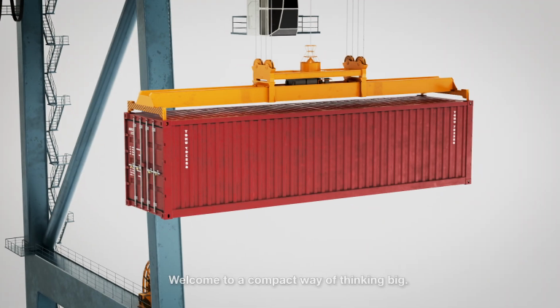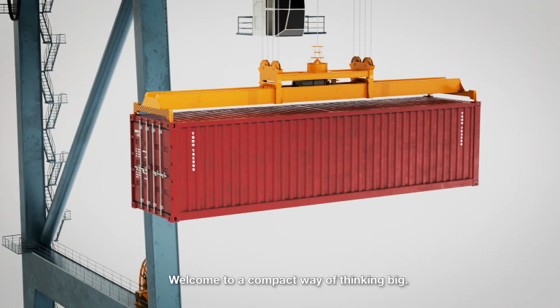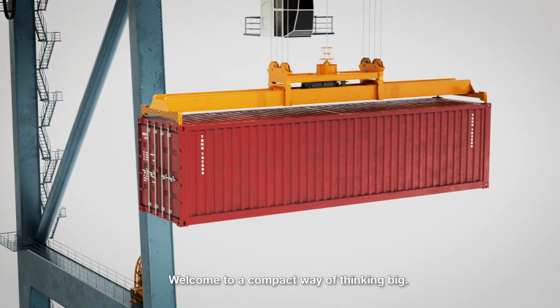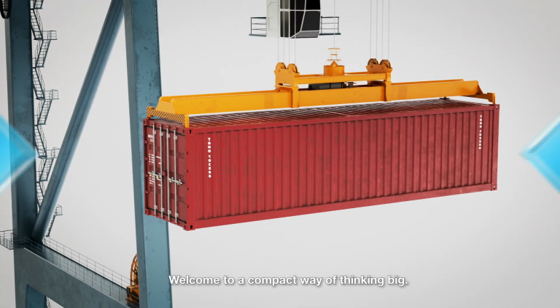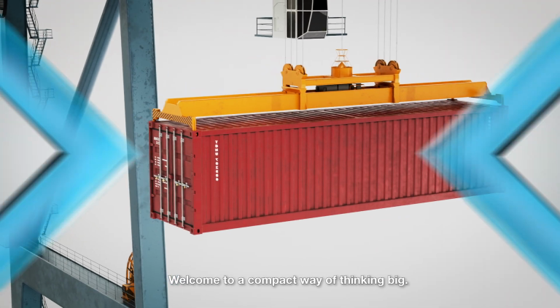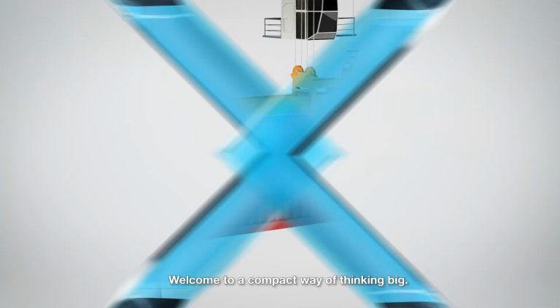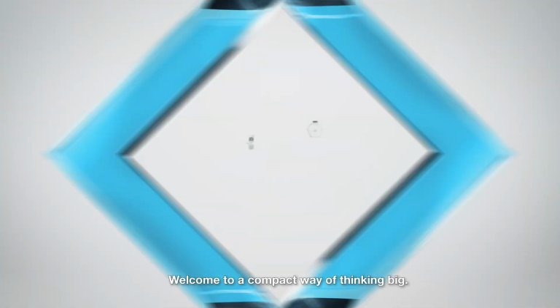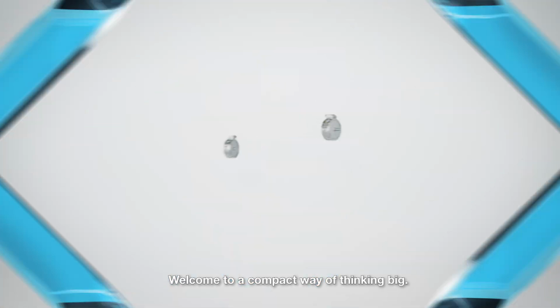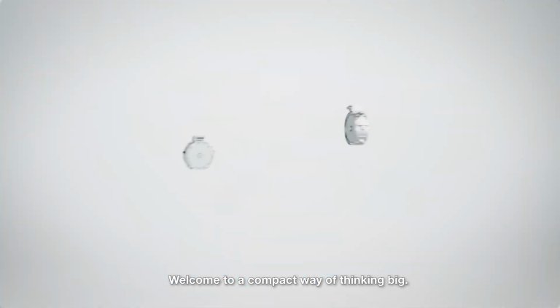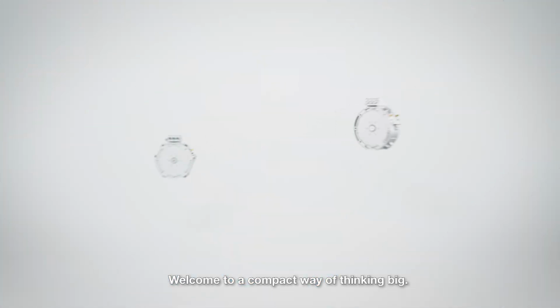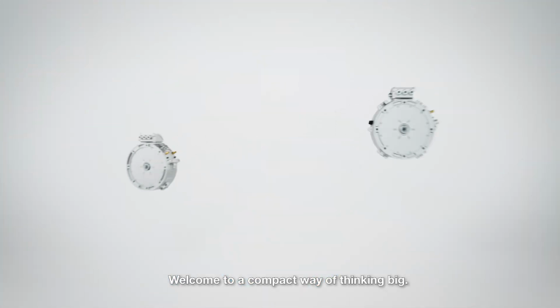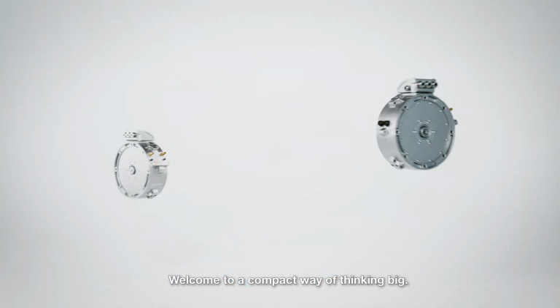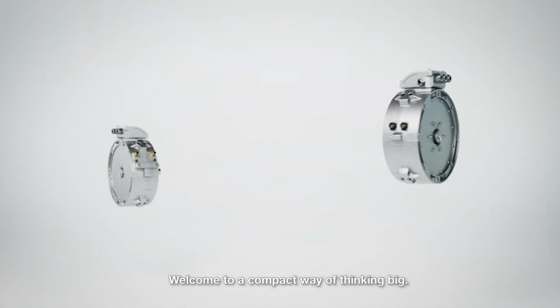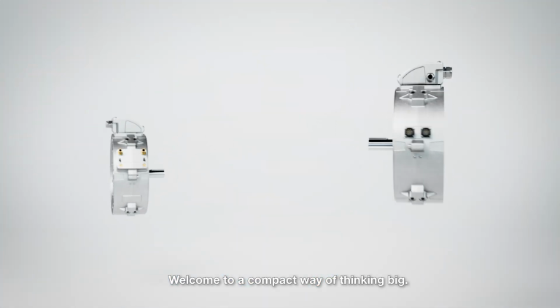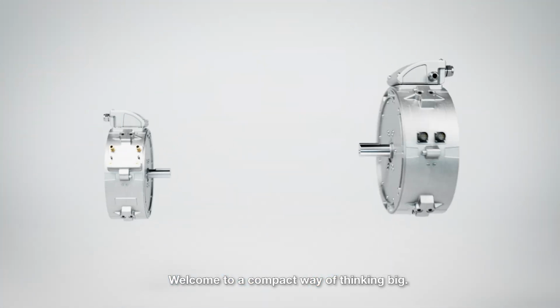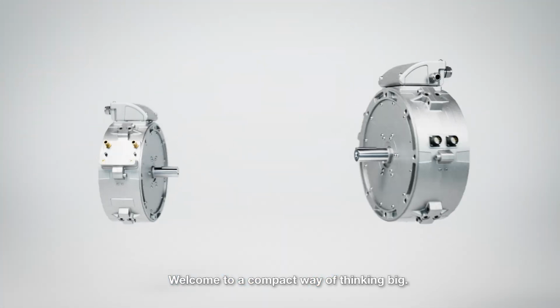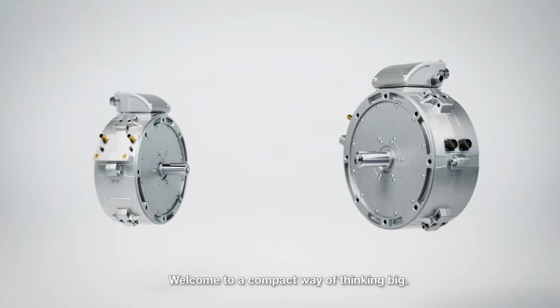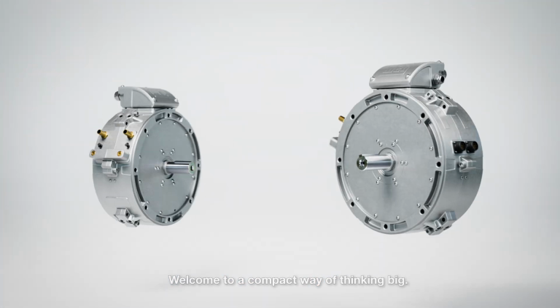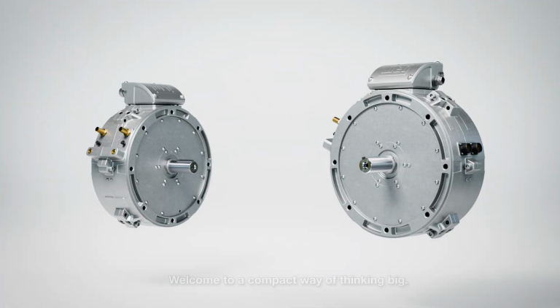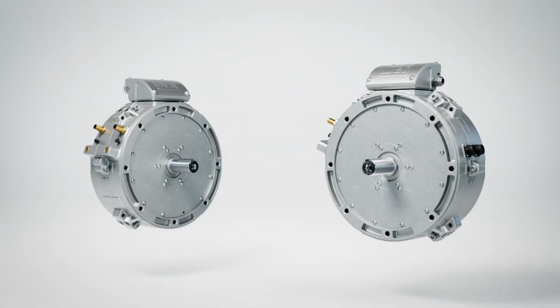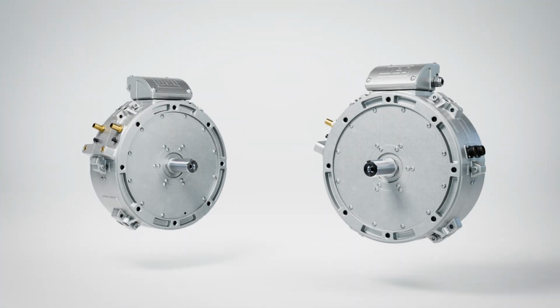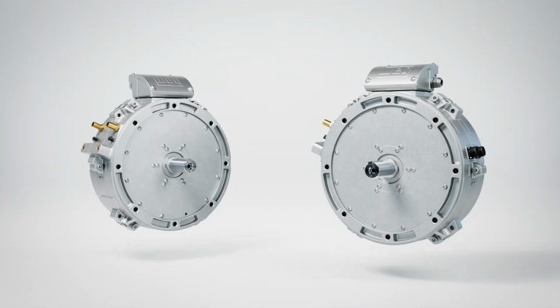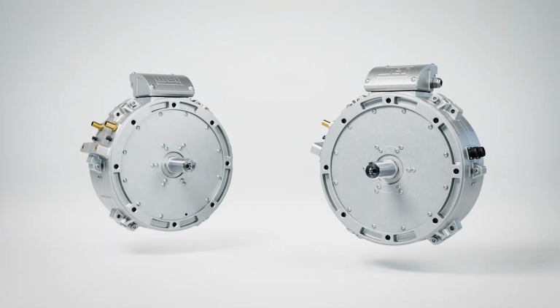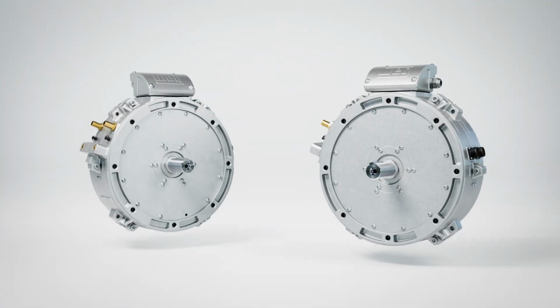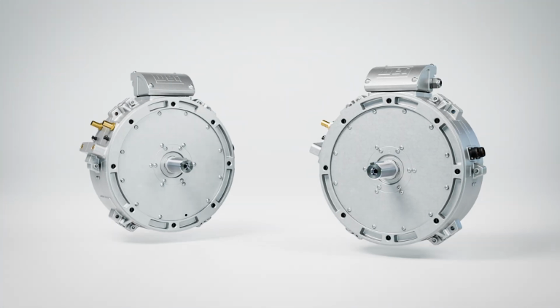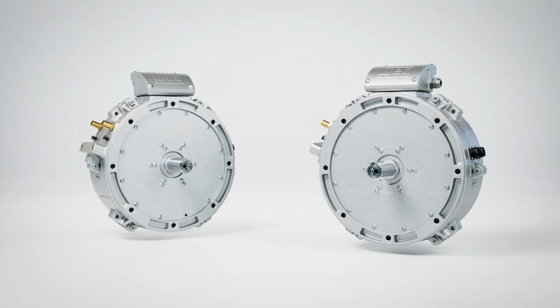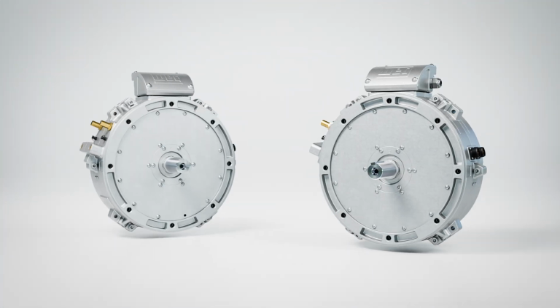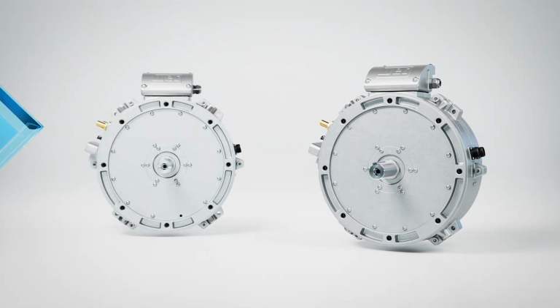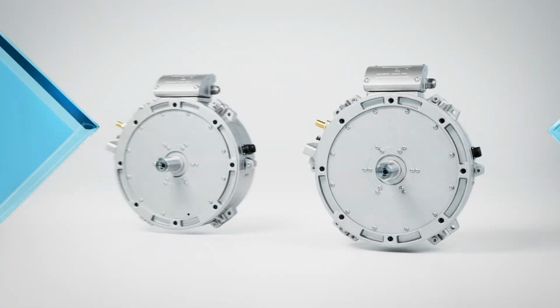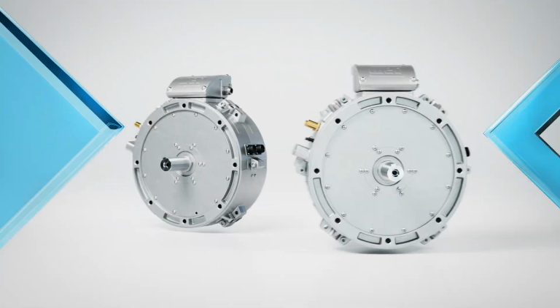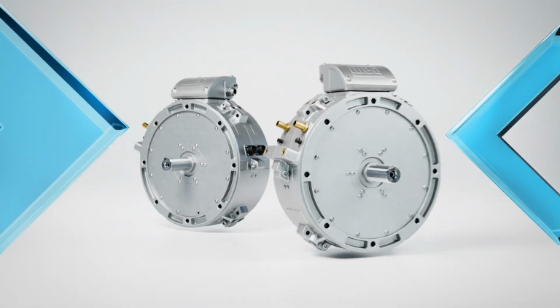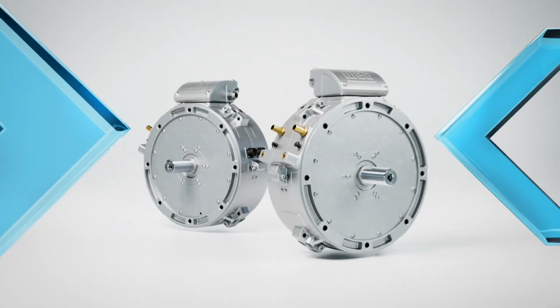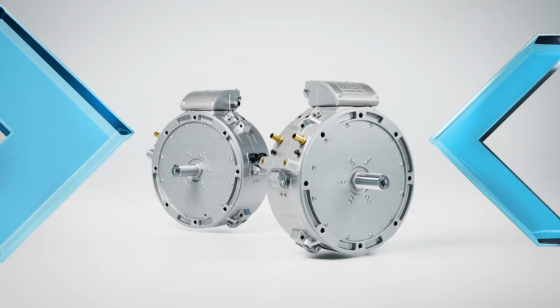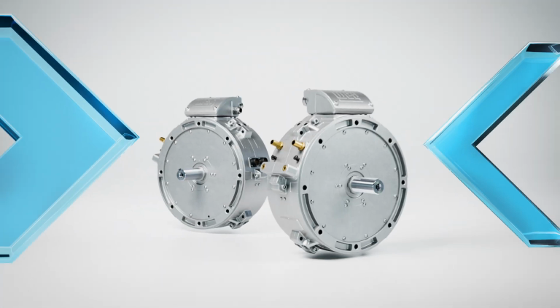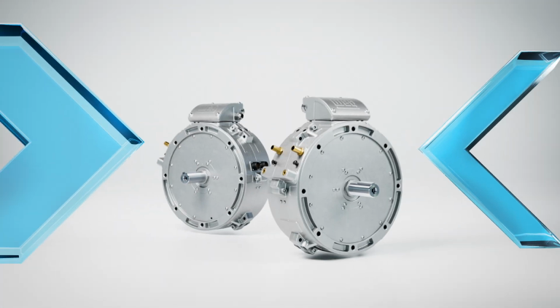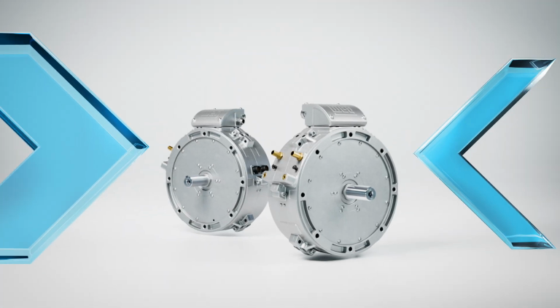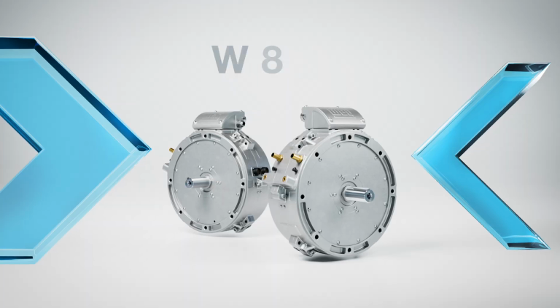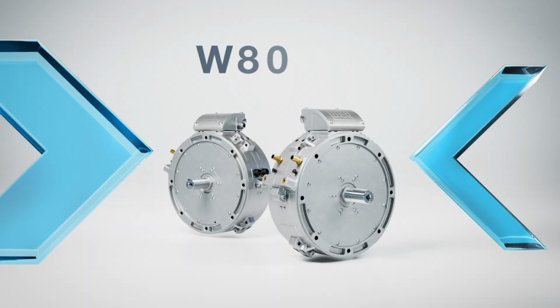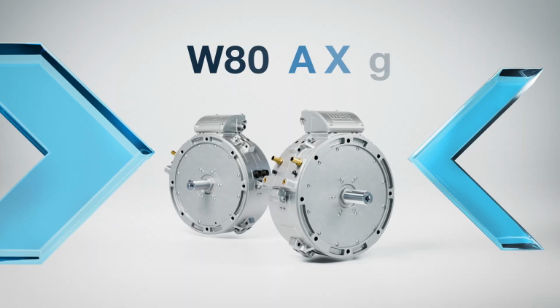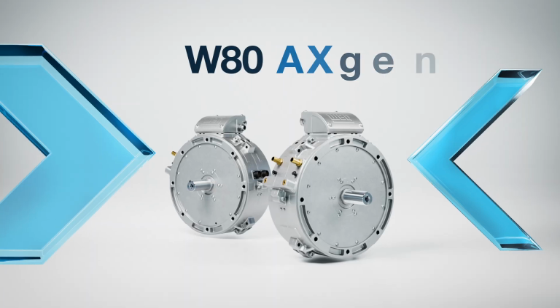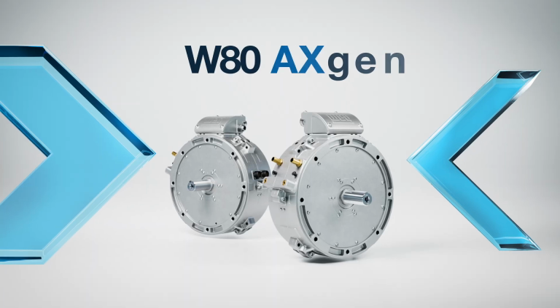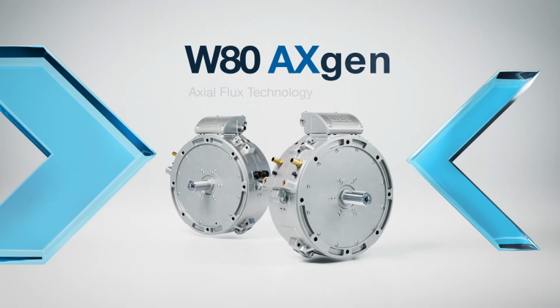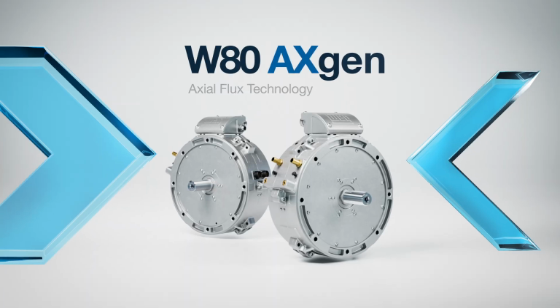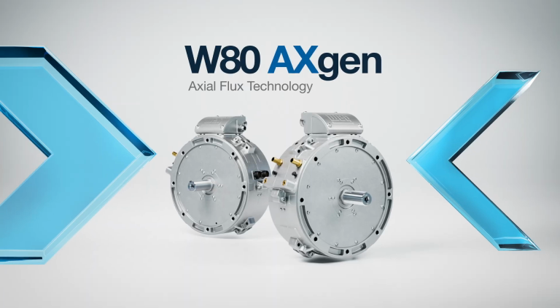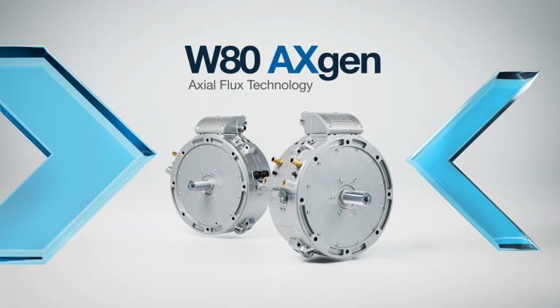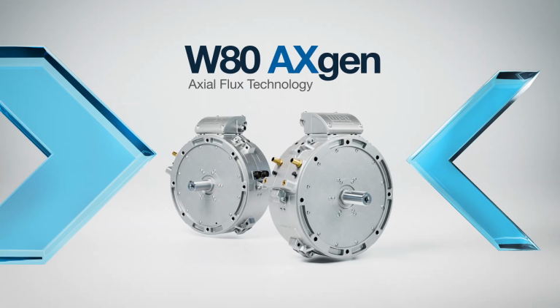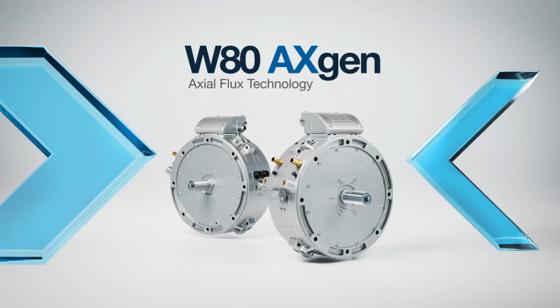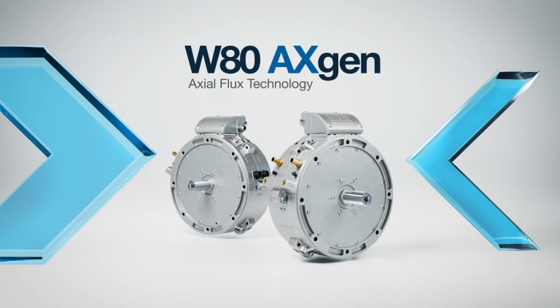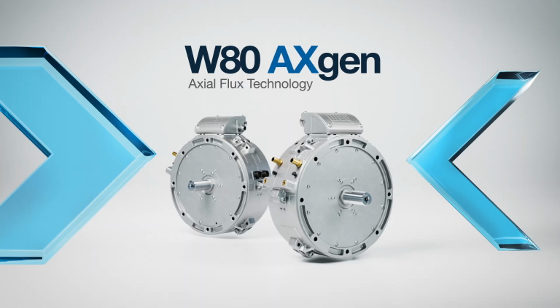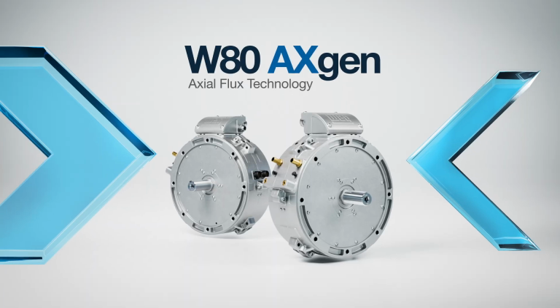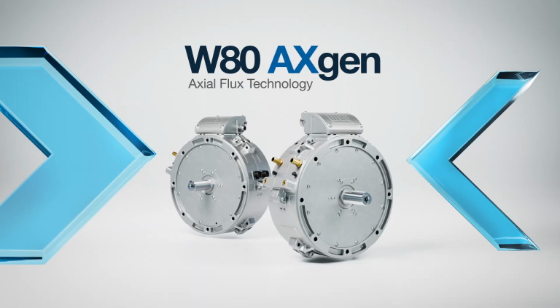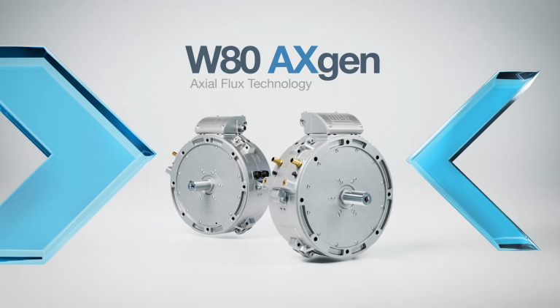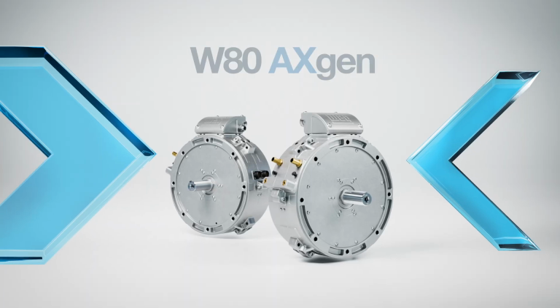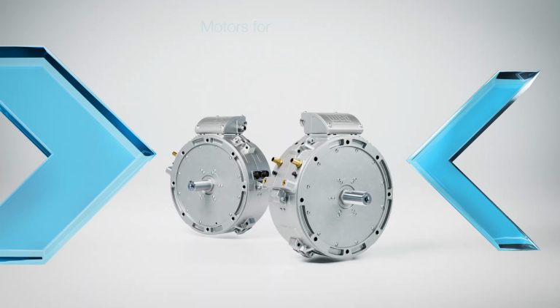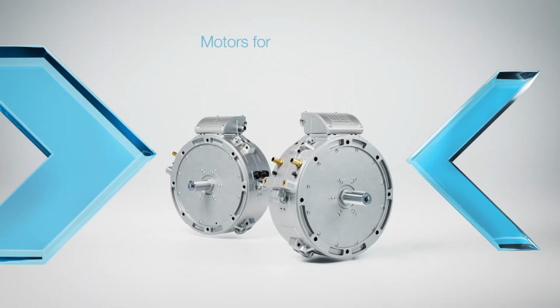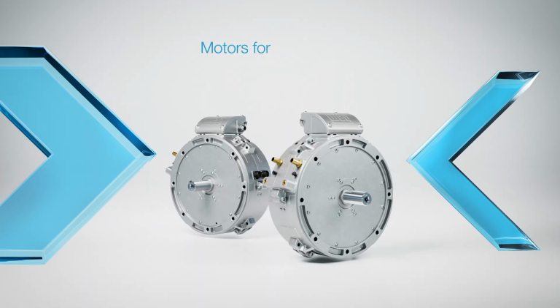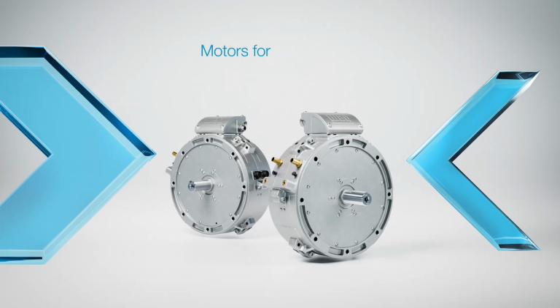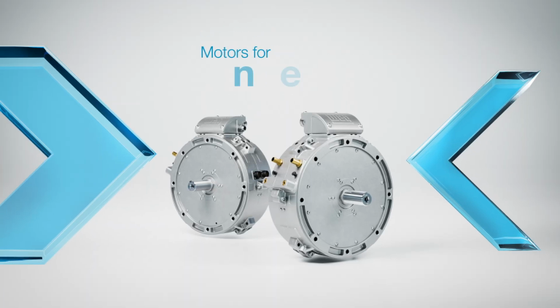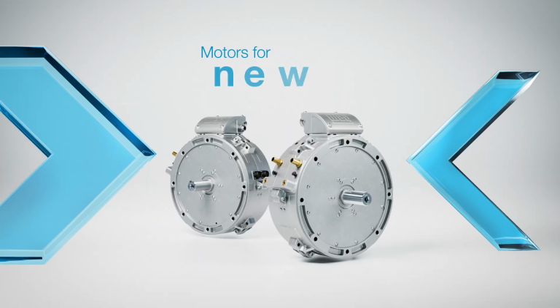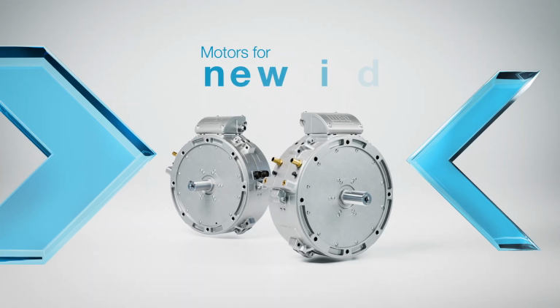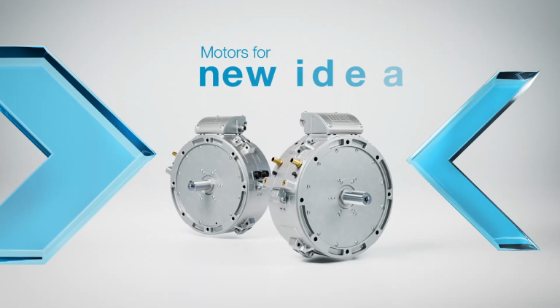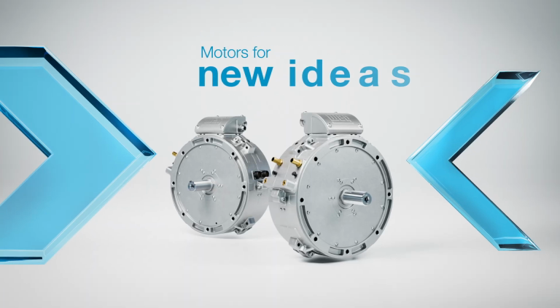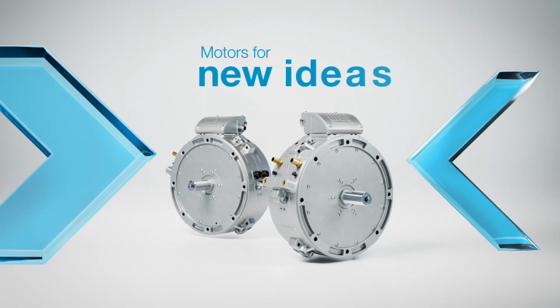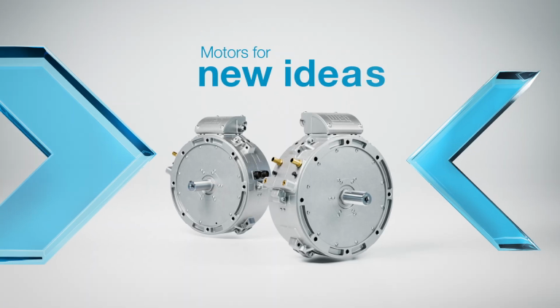Welcome to a compact way of thinking big. W80 X-Gen — motors for new ideas.